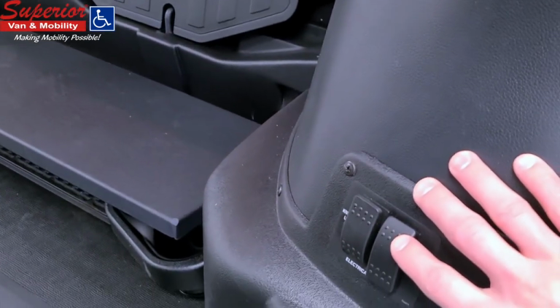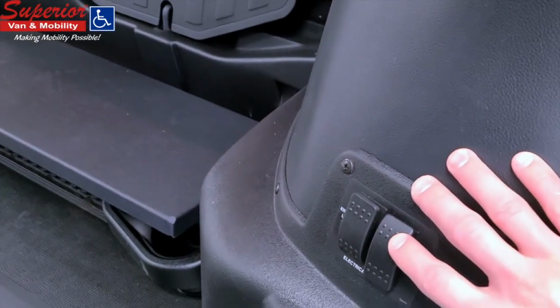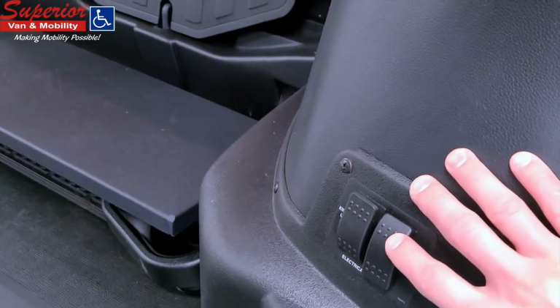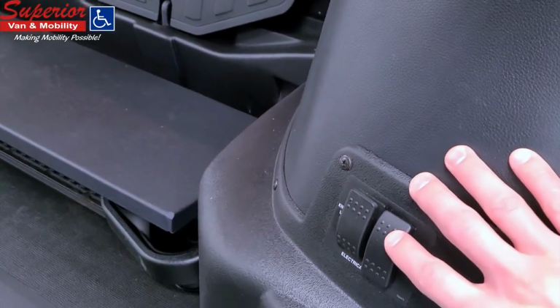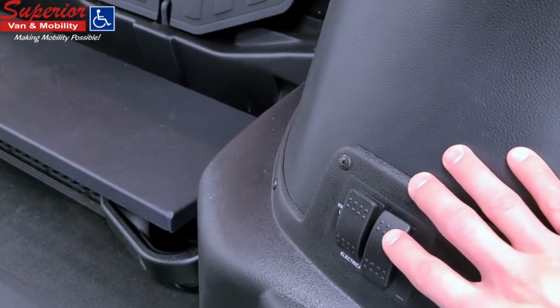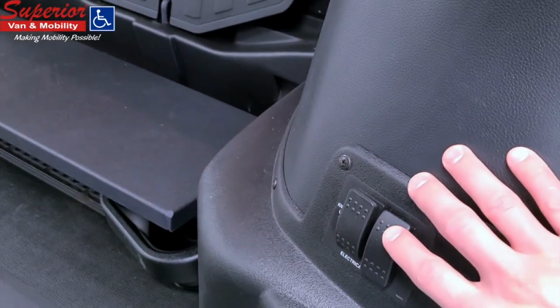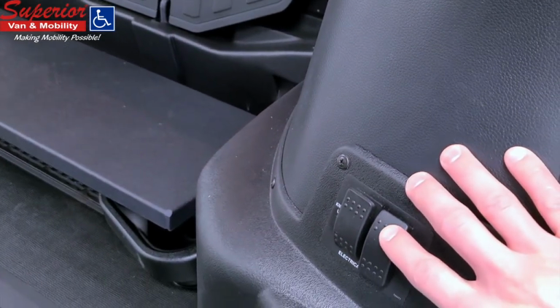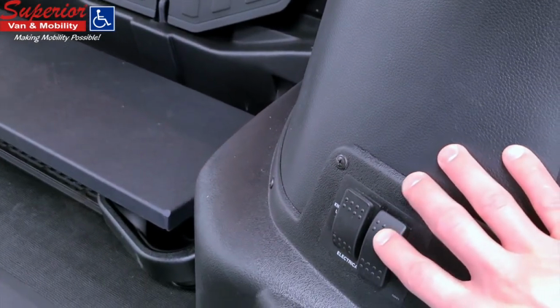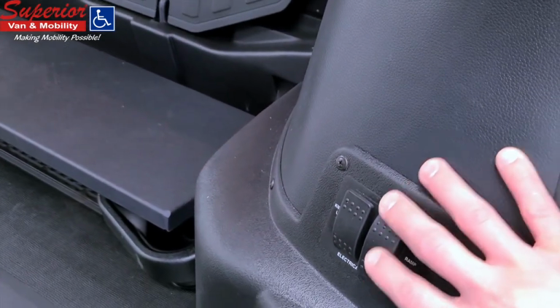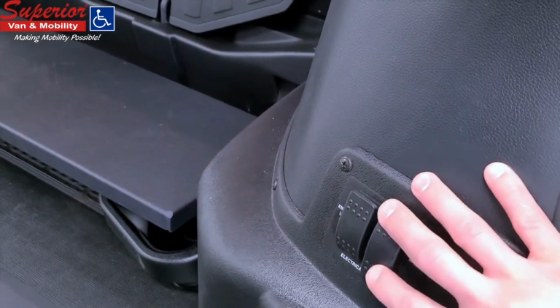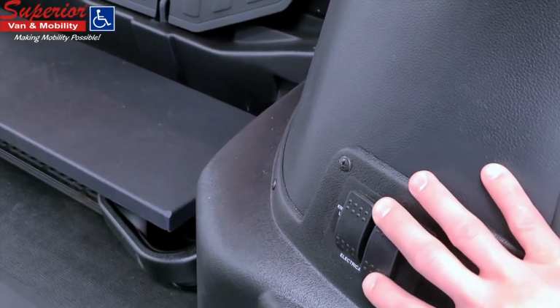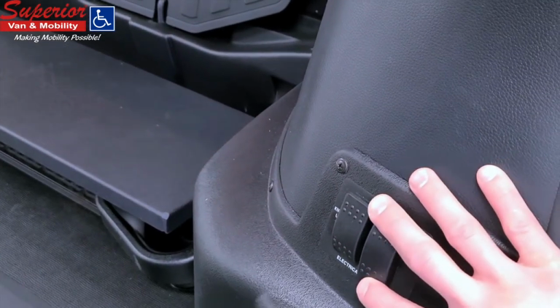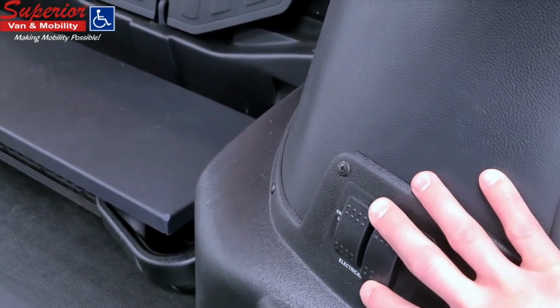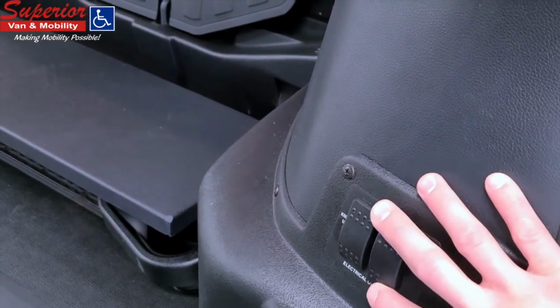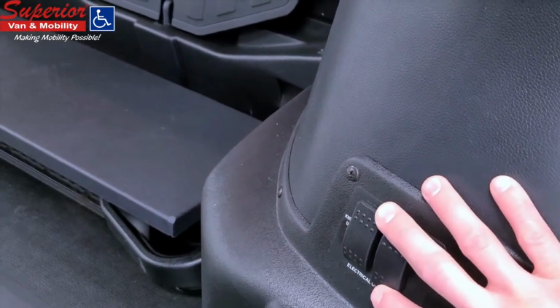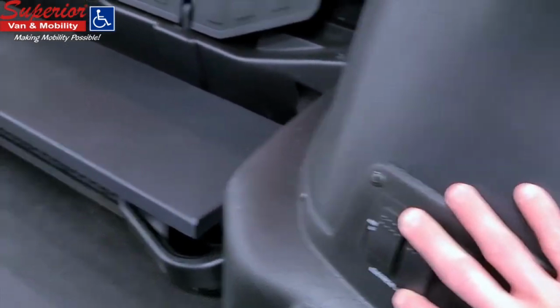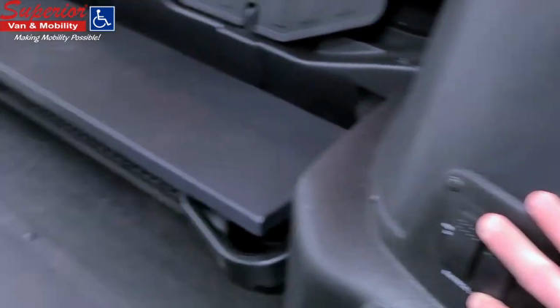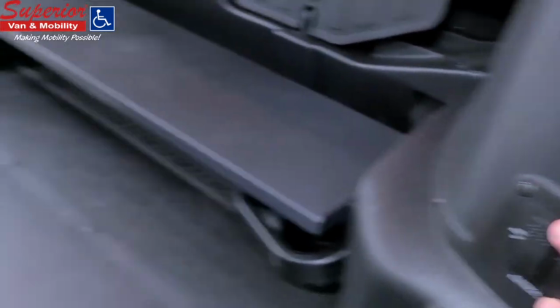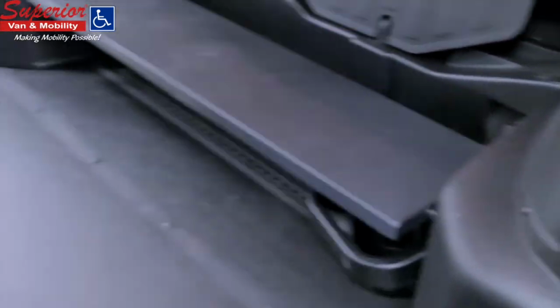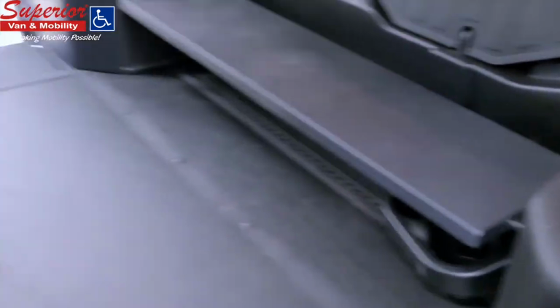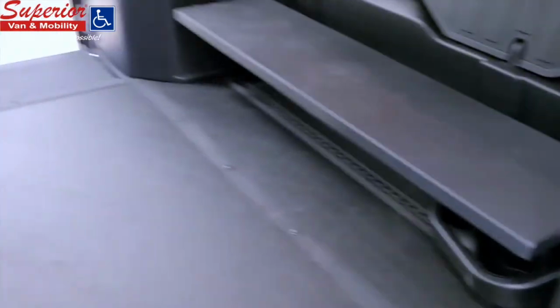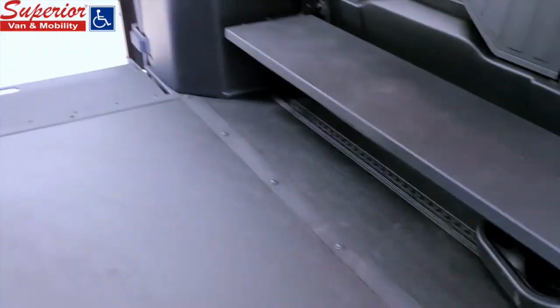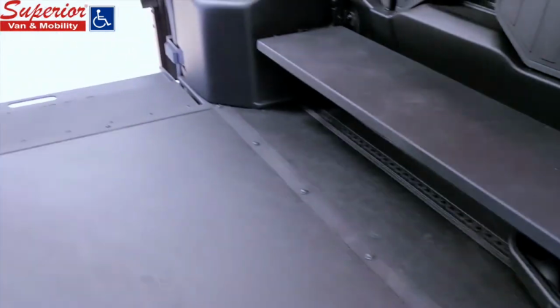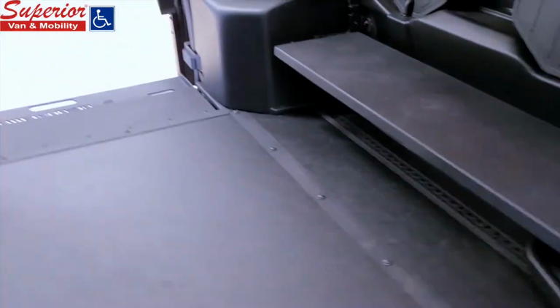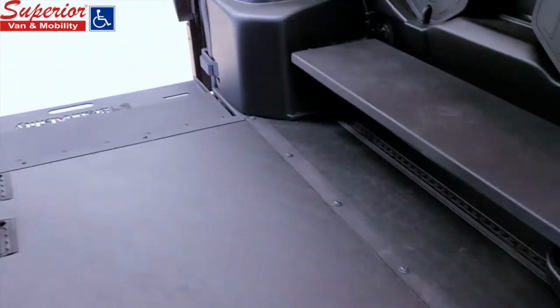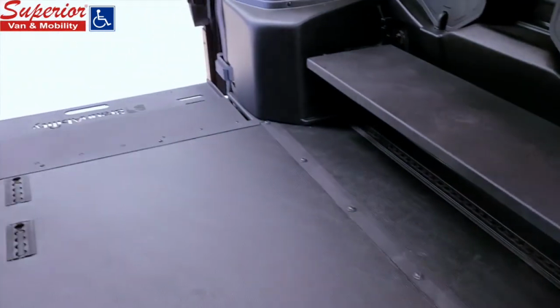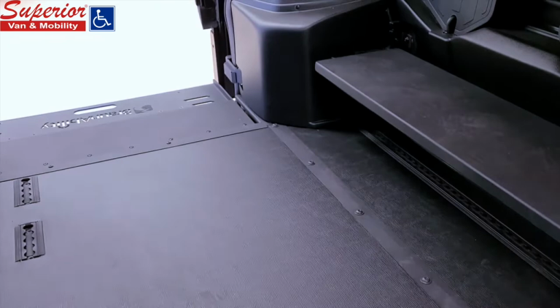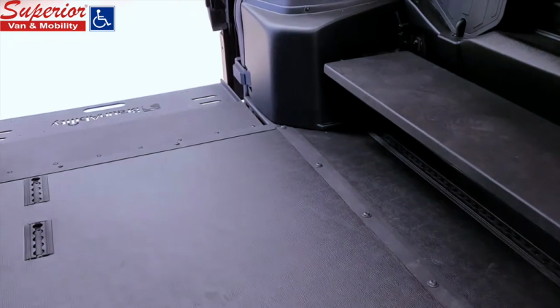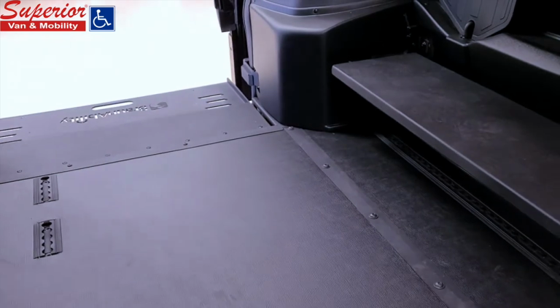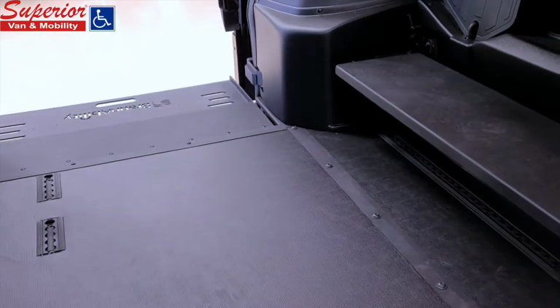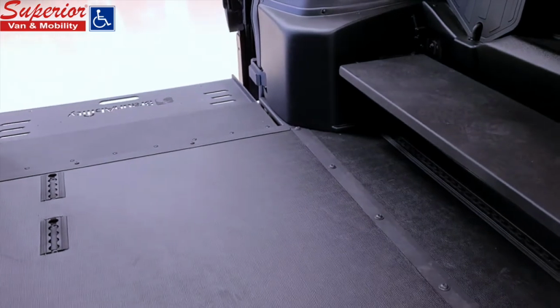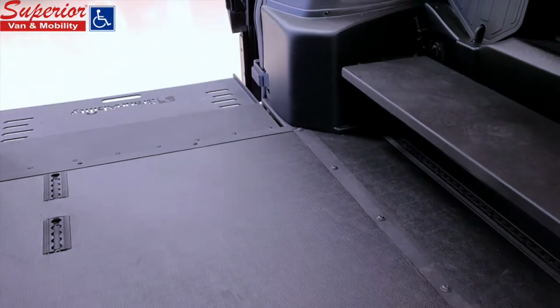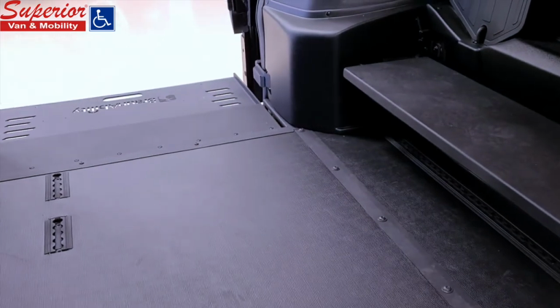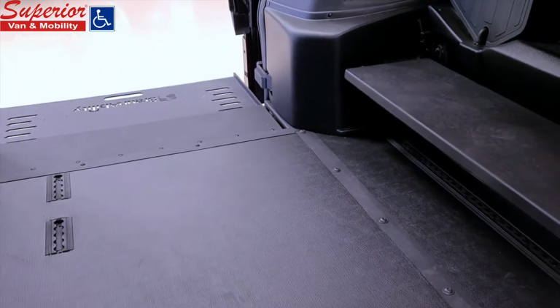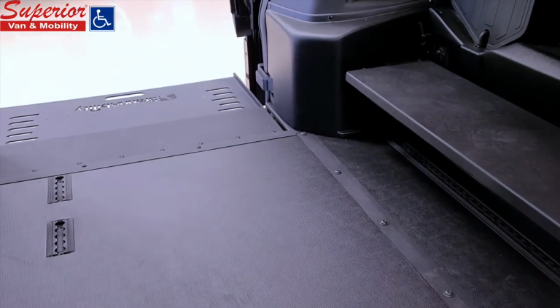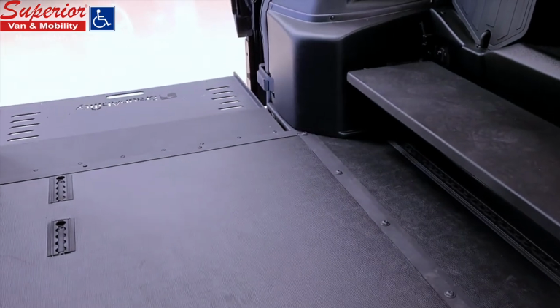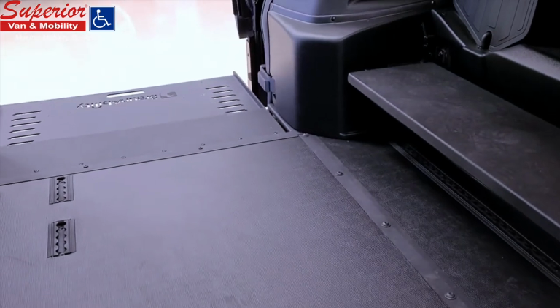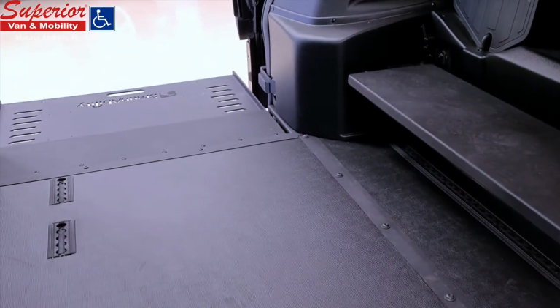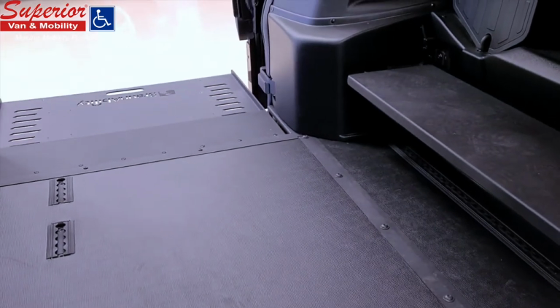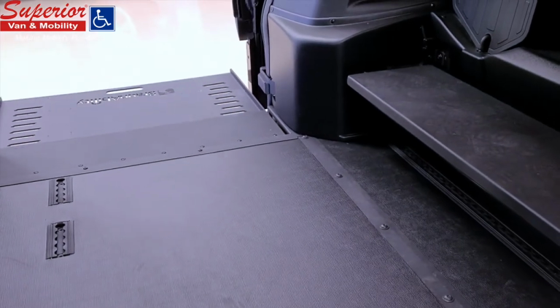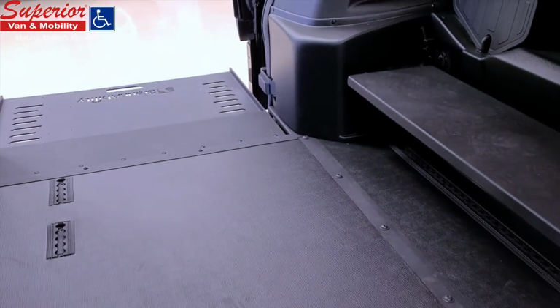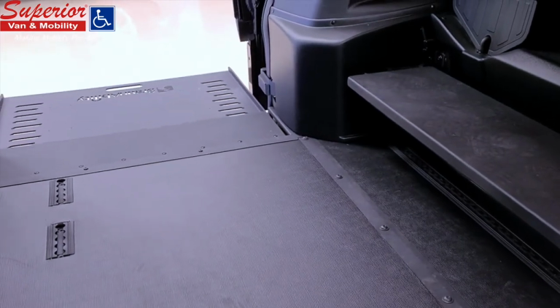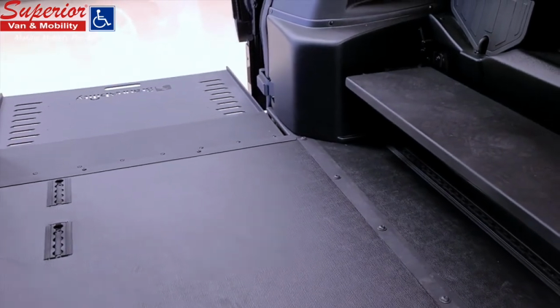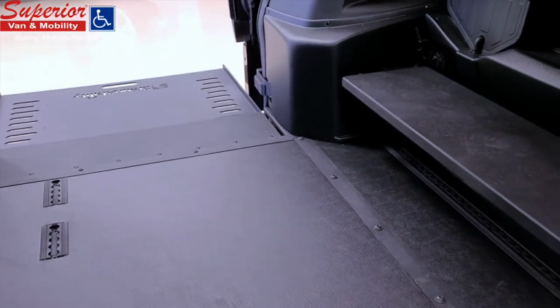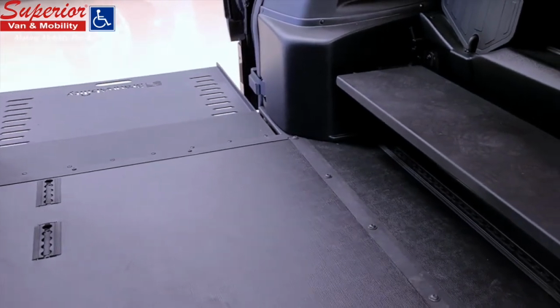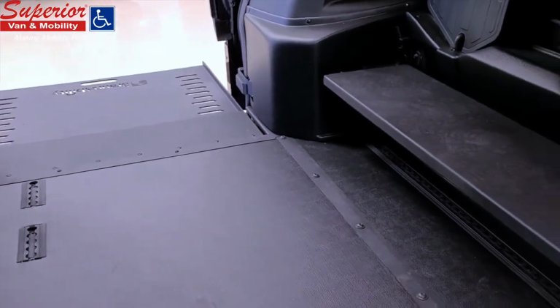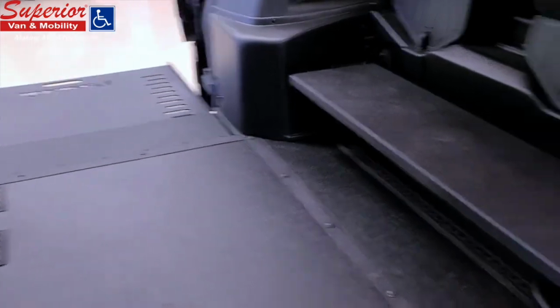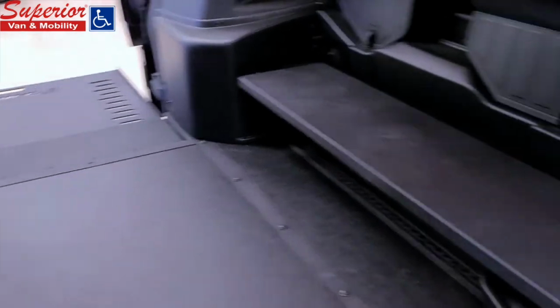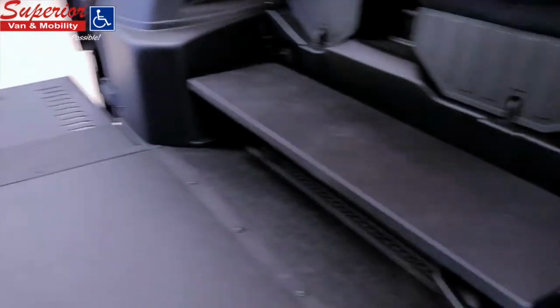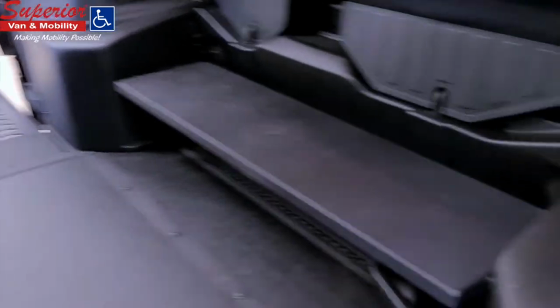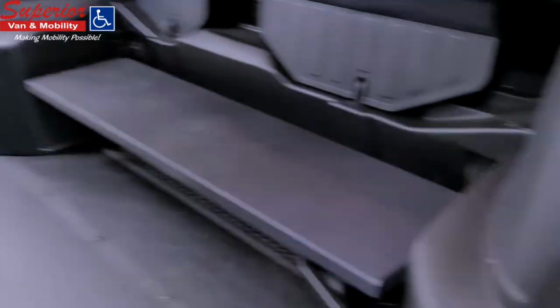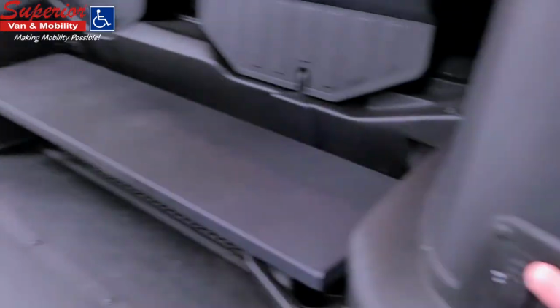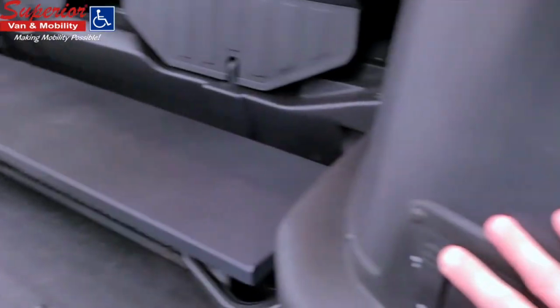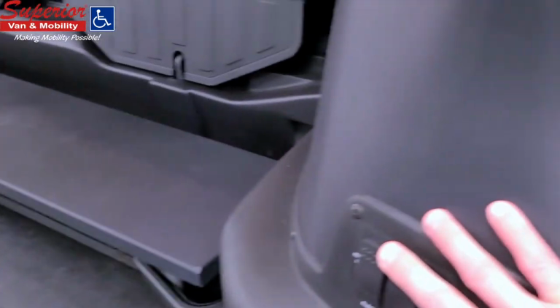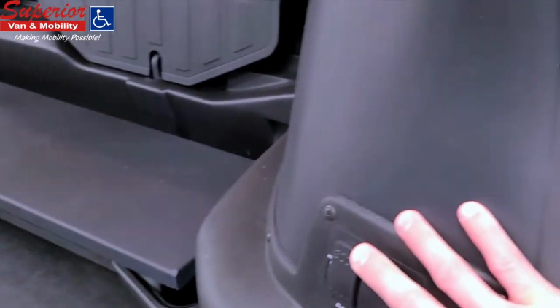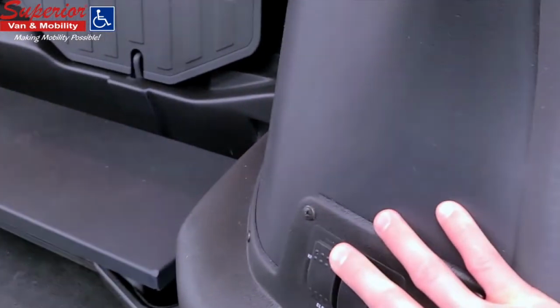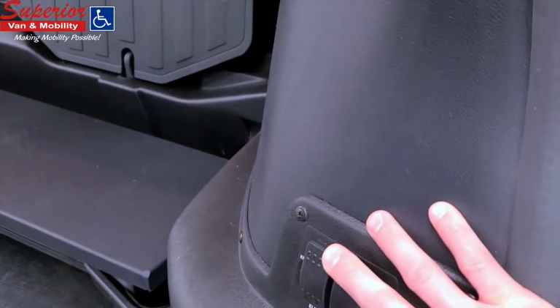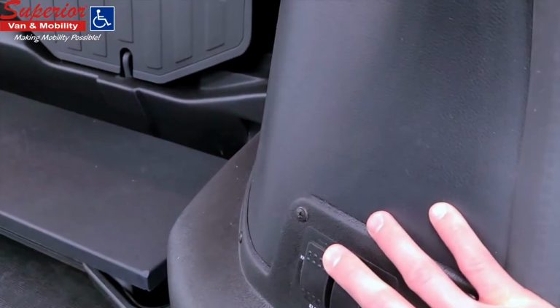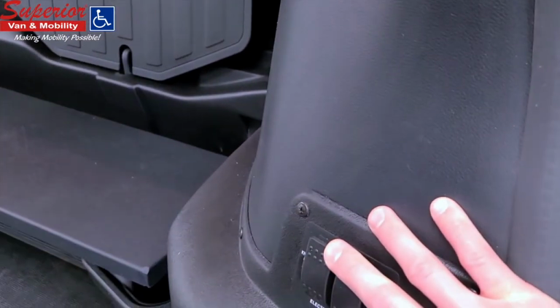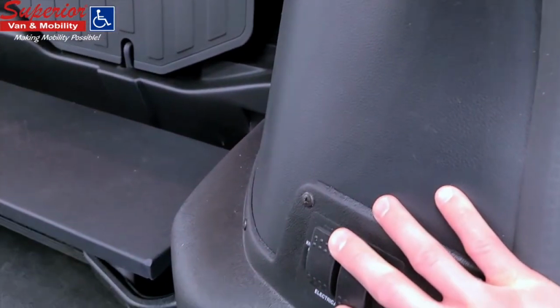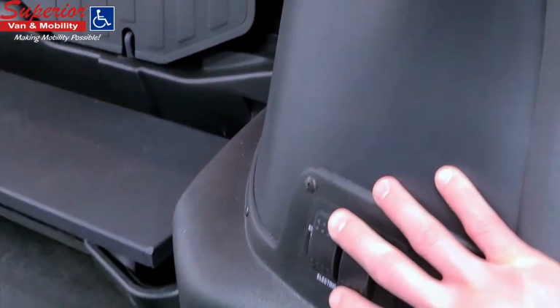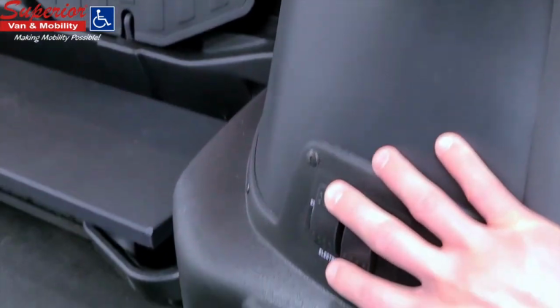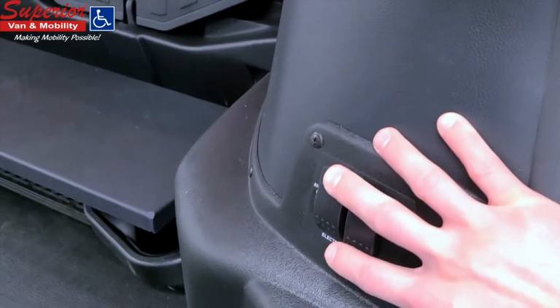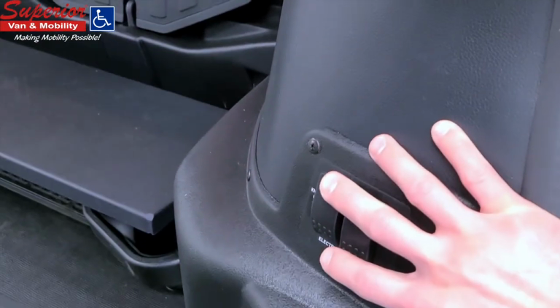In earlier Braun conversions, these buttons may be found near the bottom of the C-pillar, above or on the ramp motor cover.